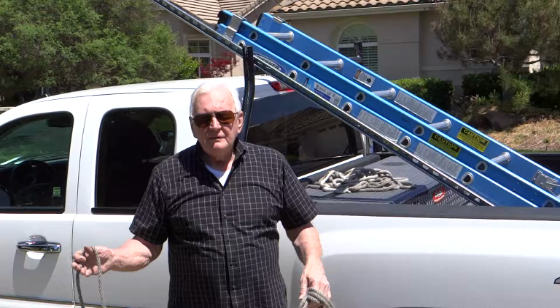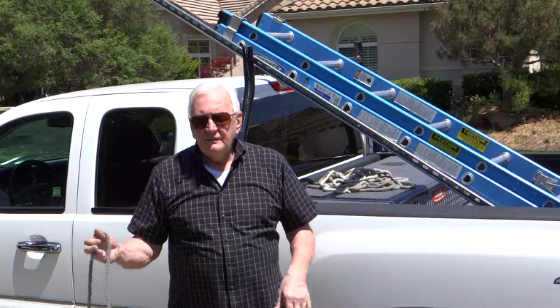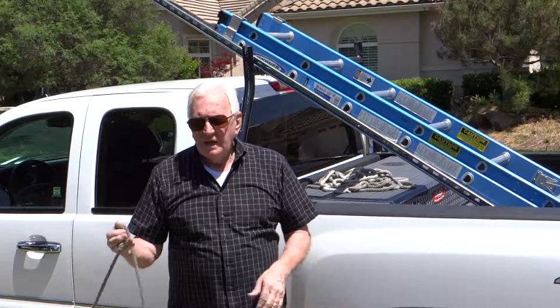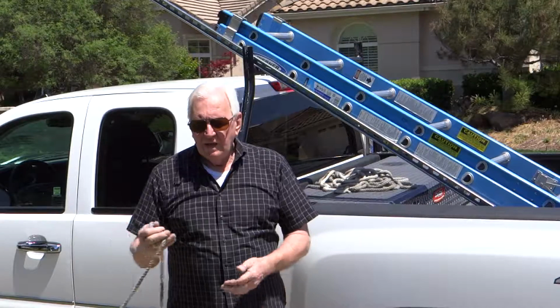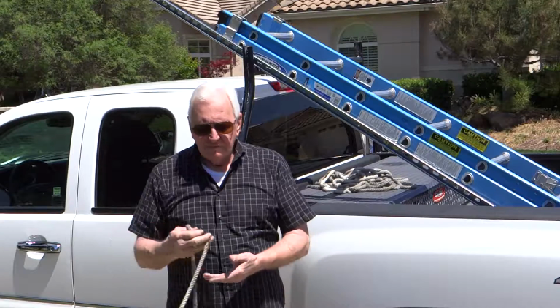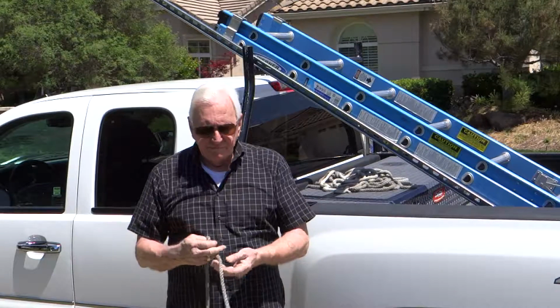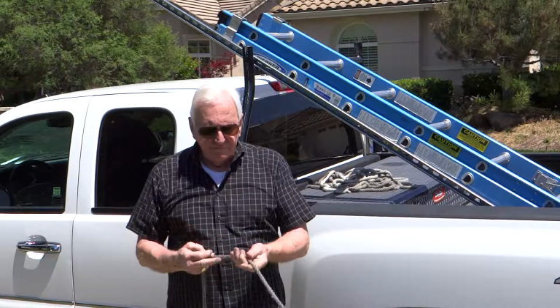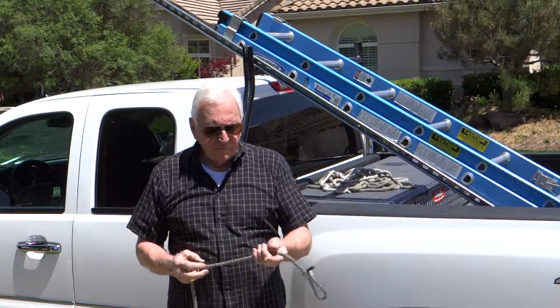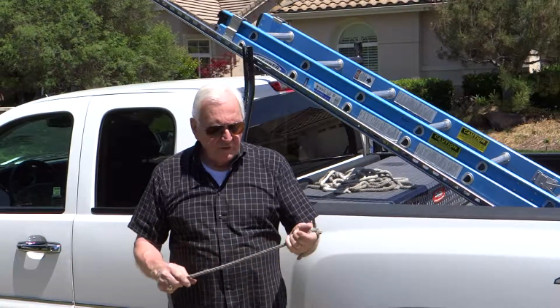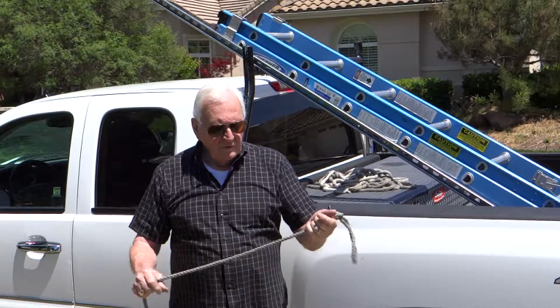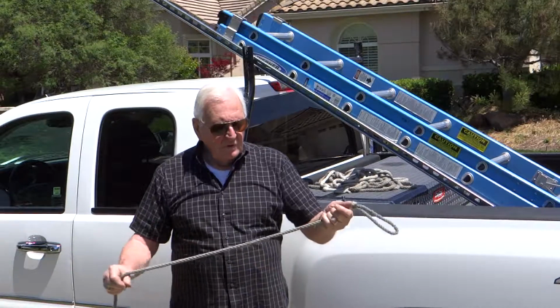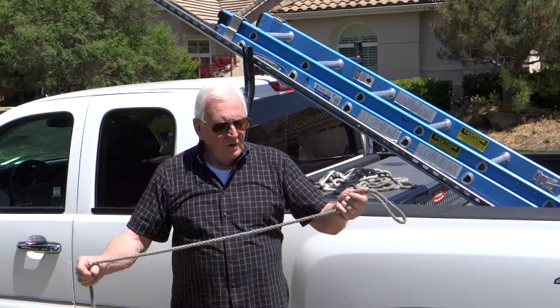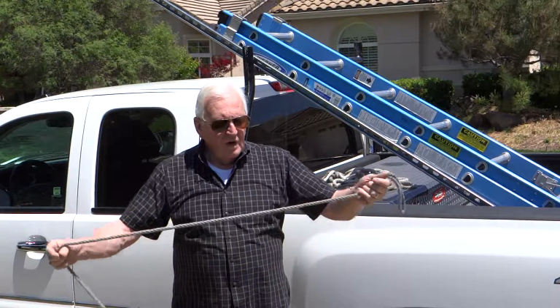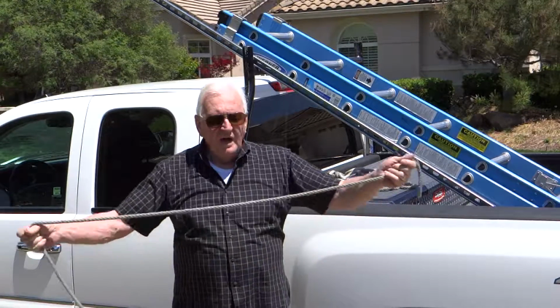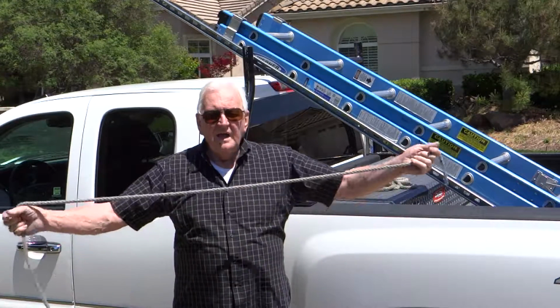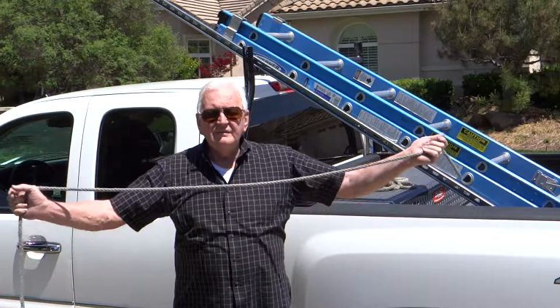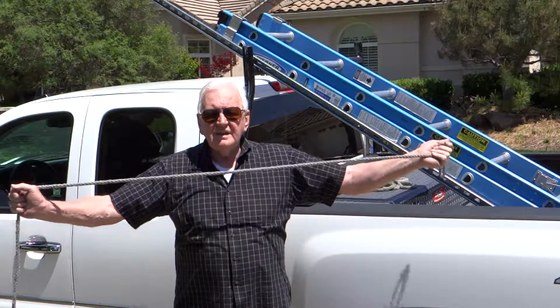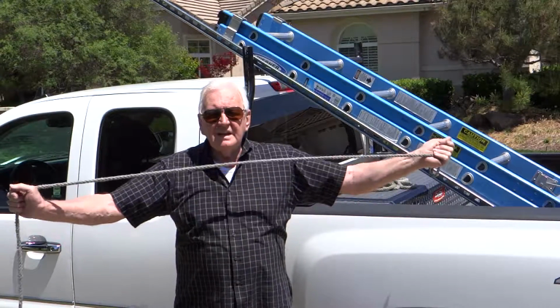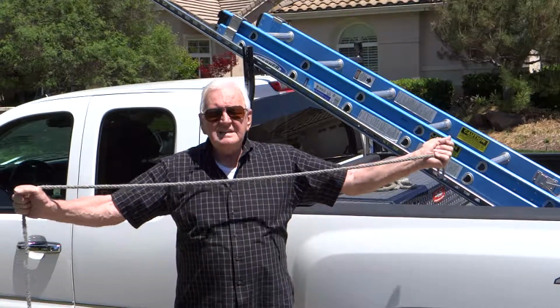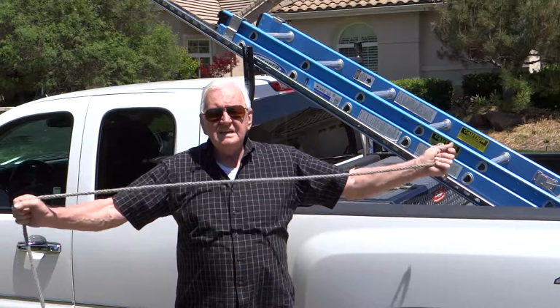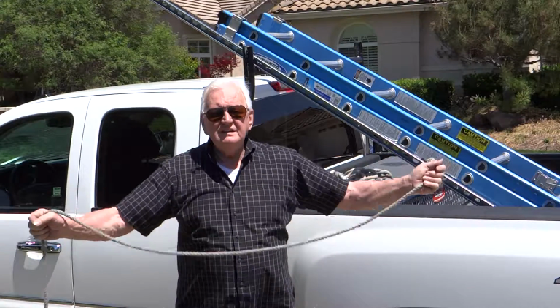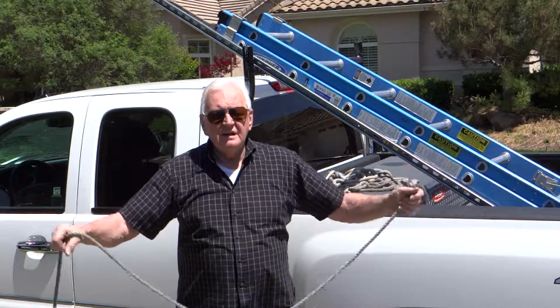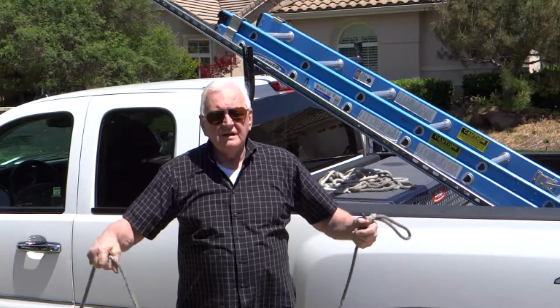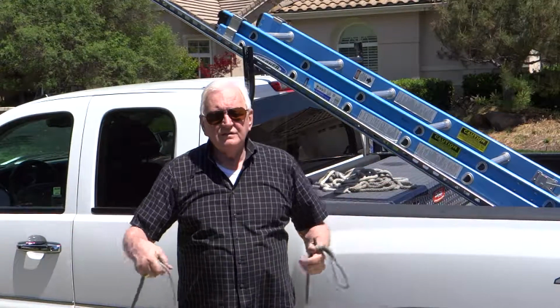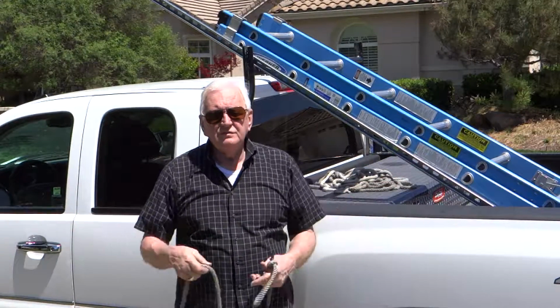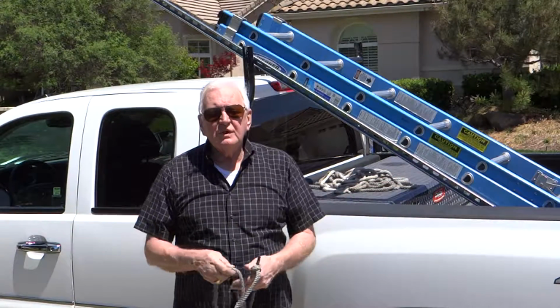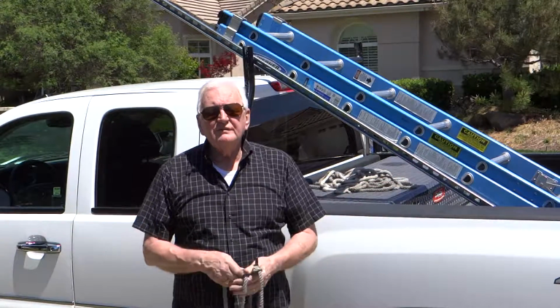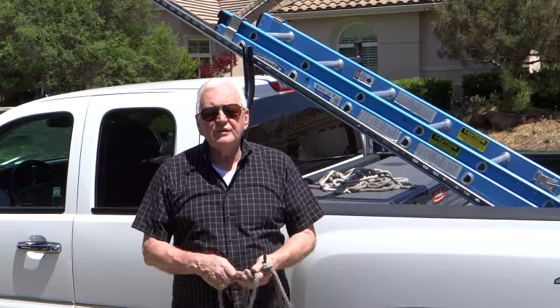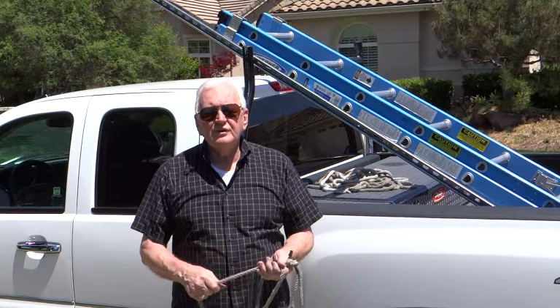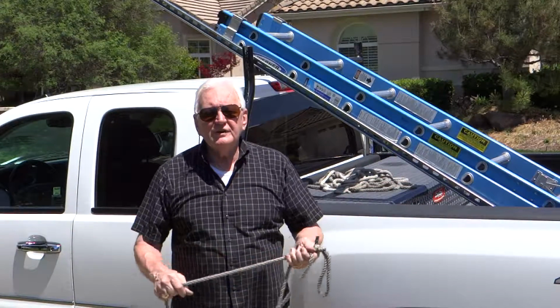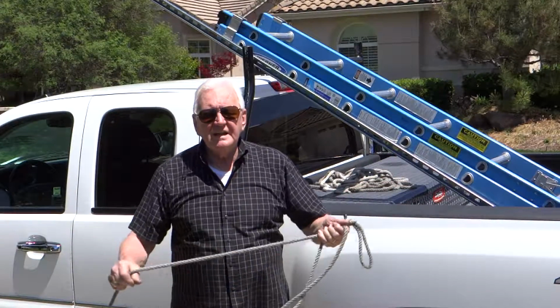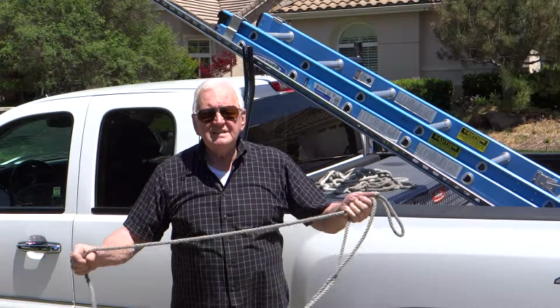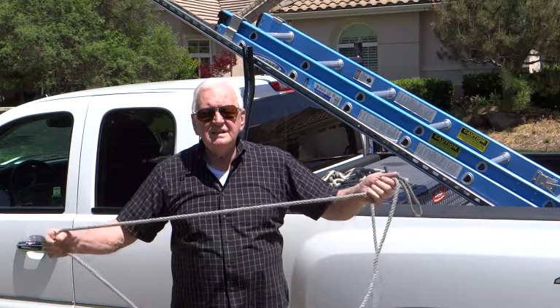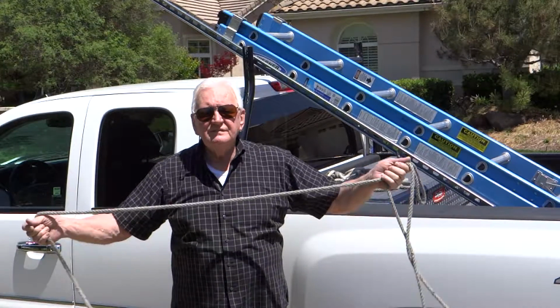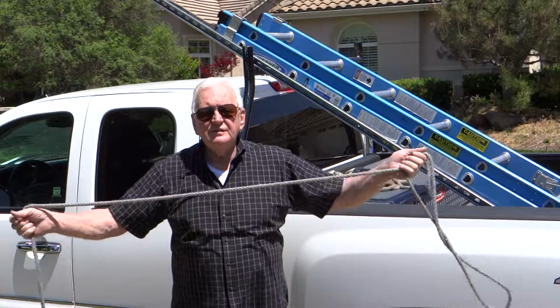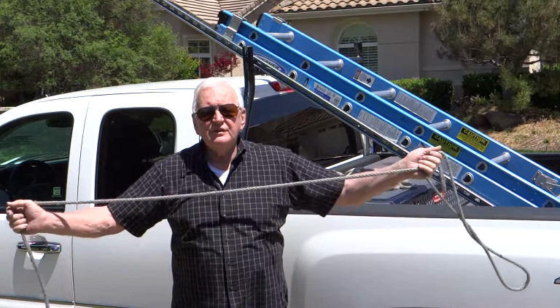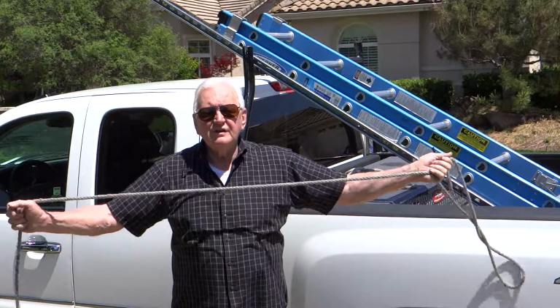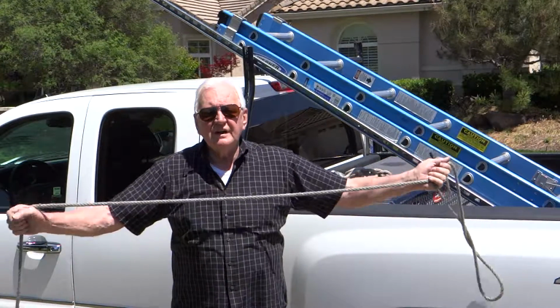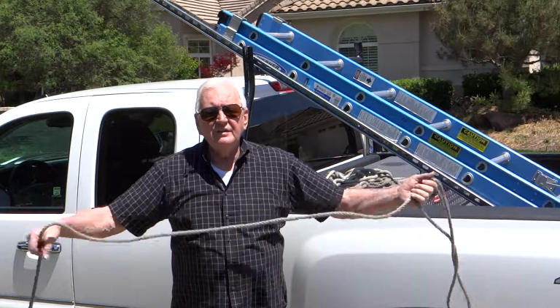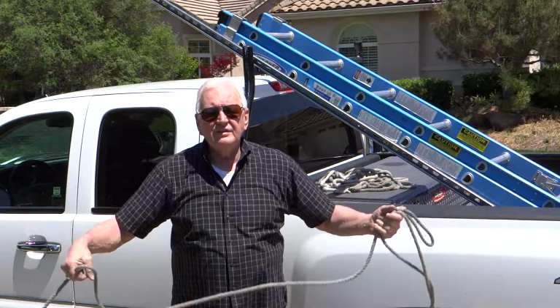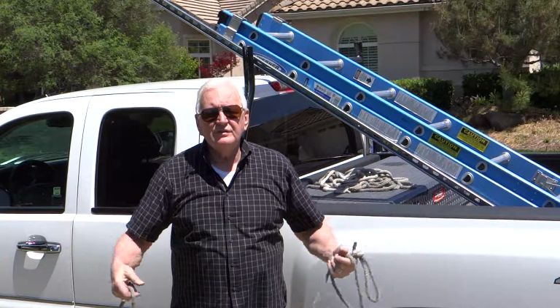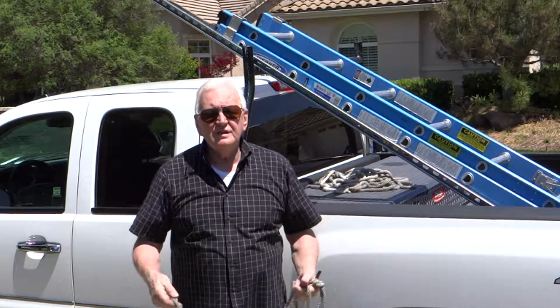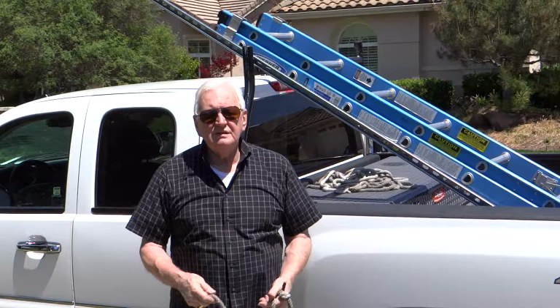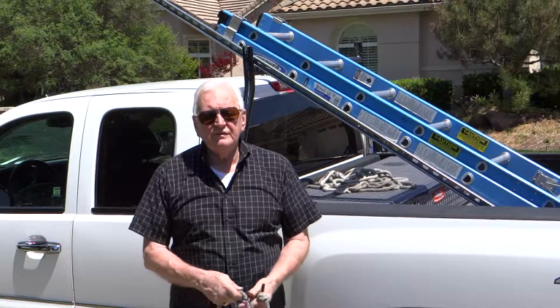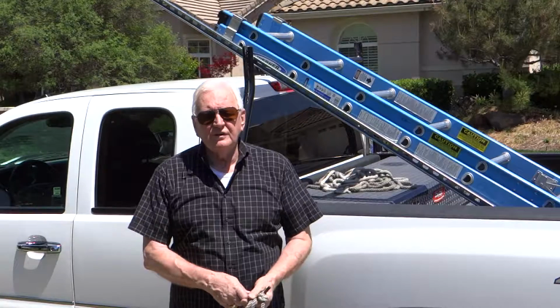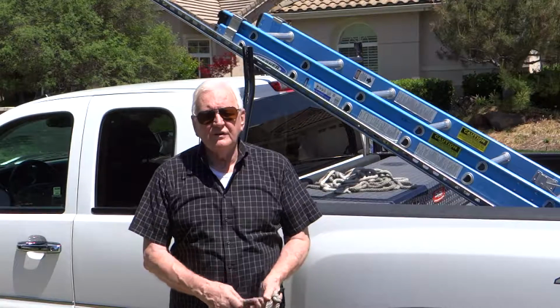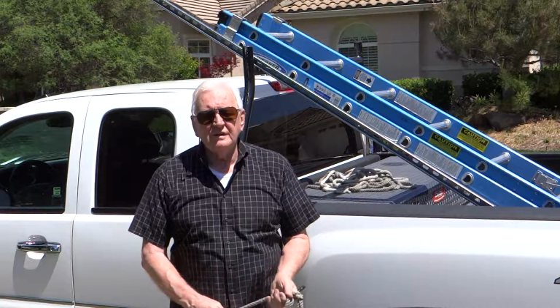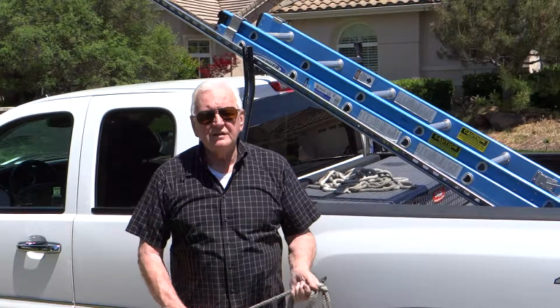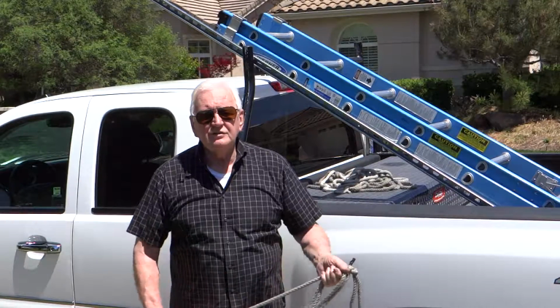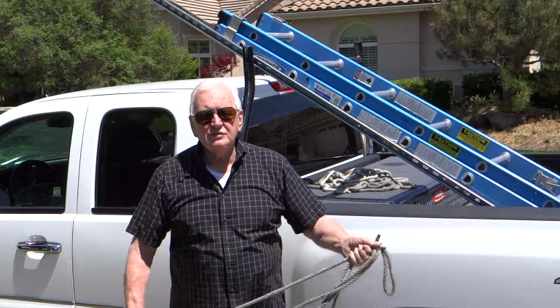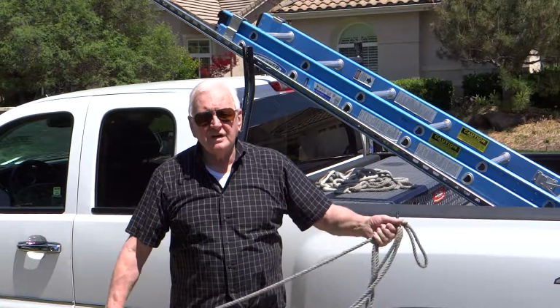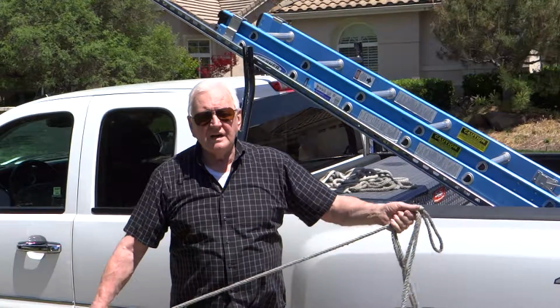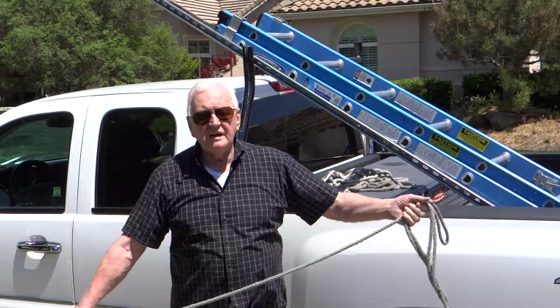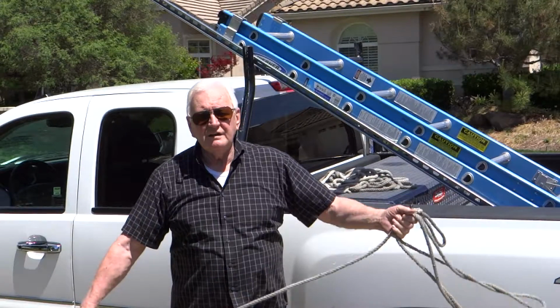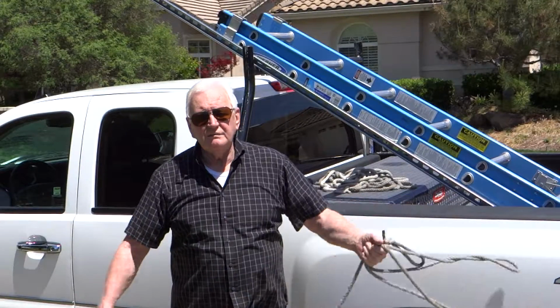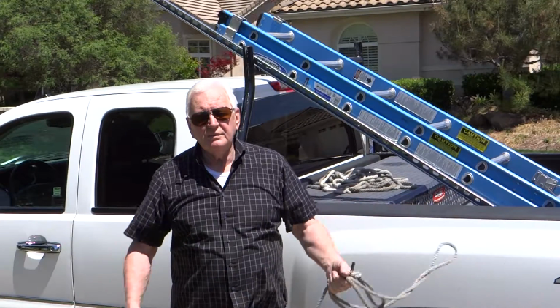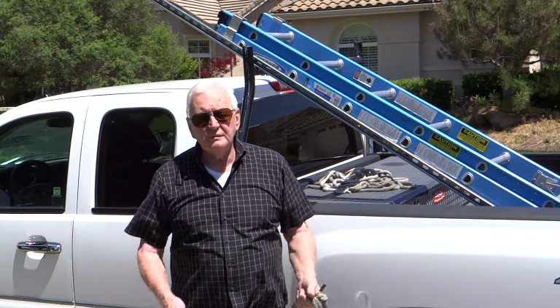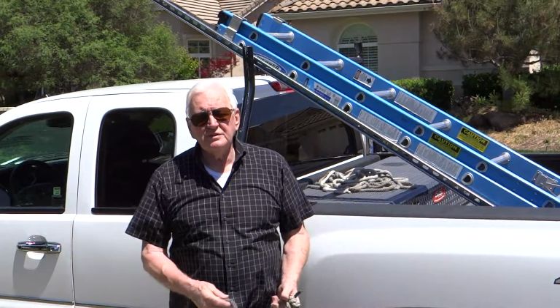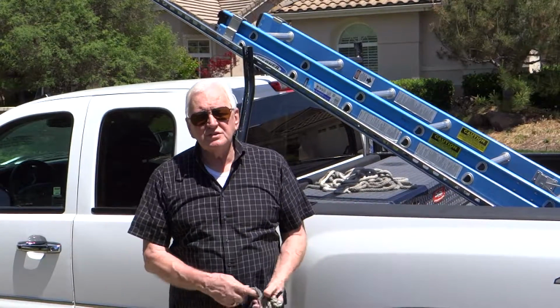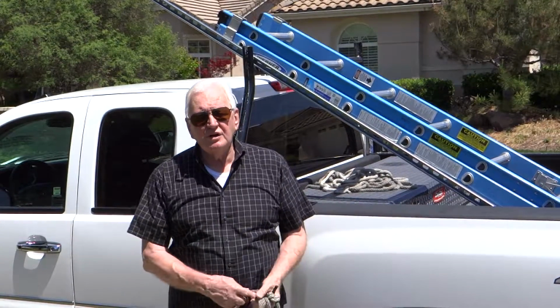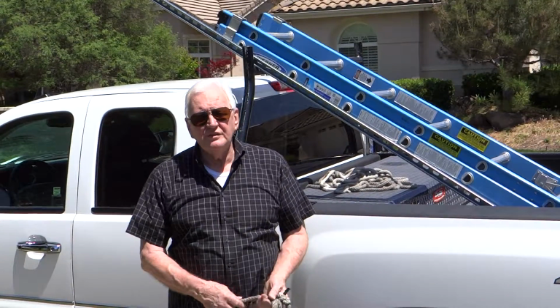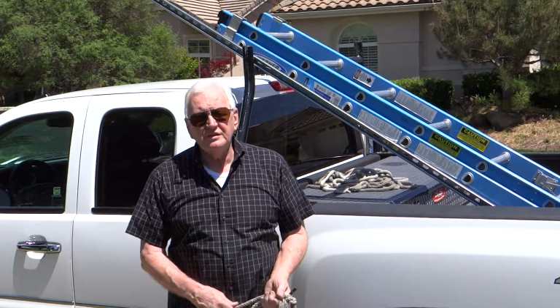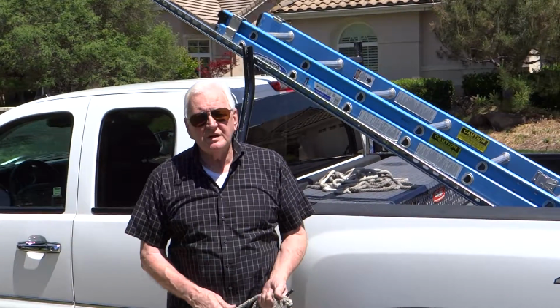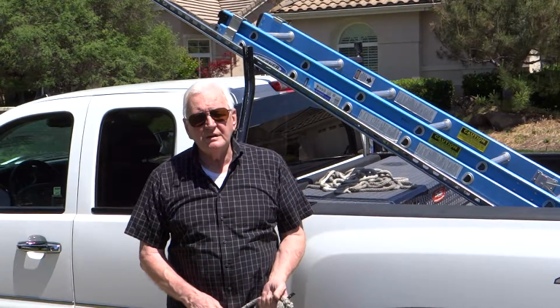Now I have a 12-footer, an 18-footer, and a 30-footer in the truck pretty much all the time.